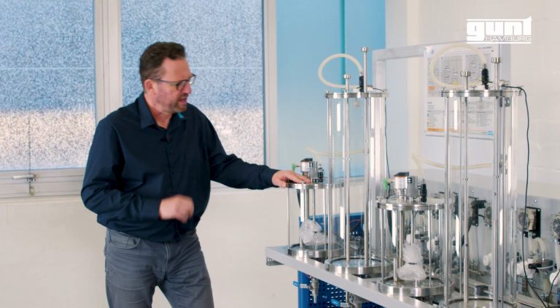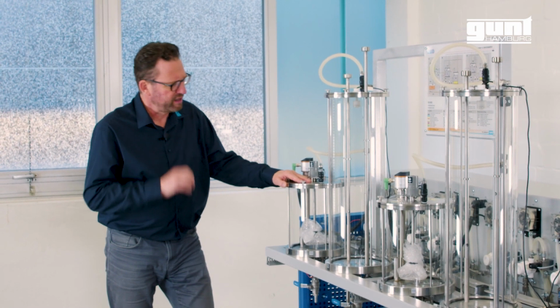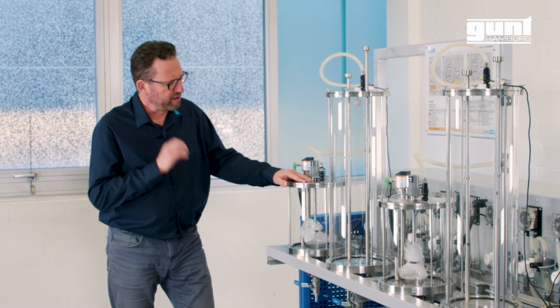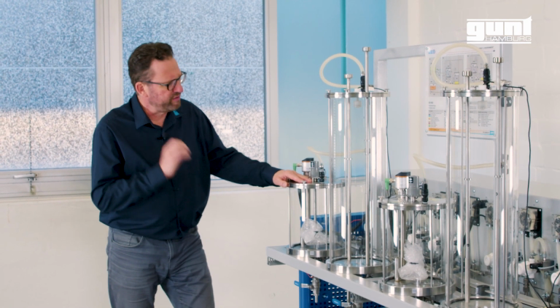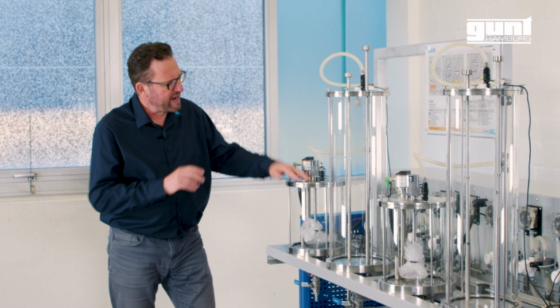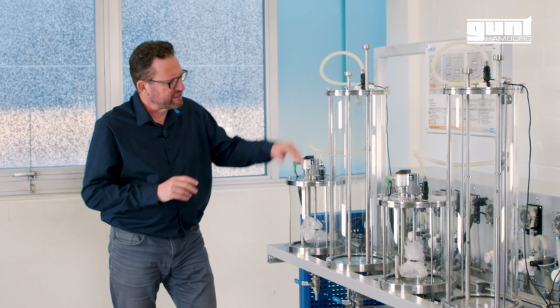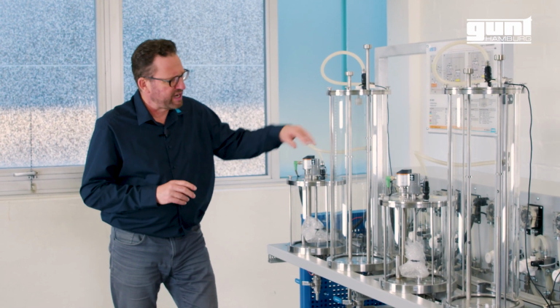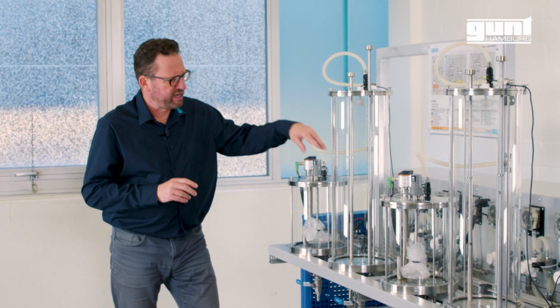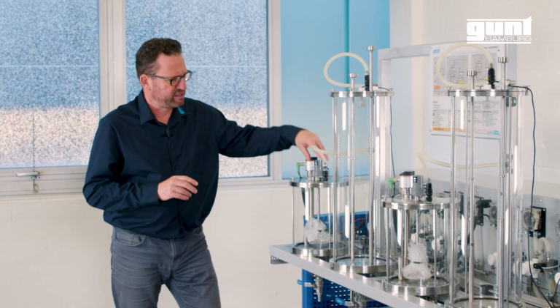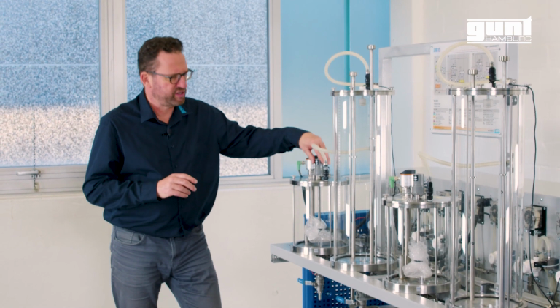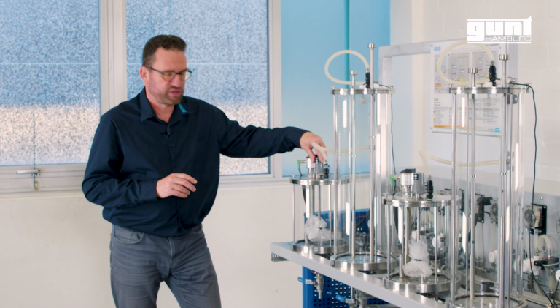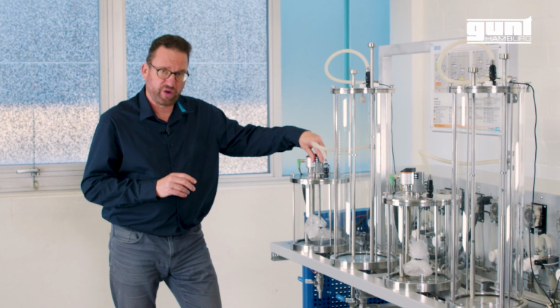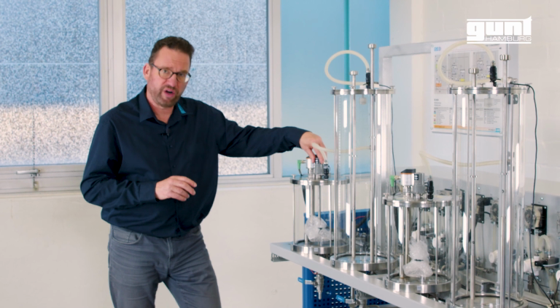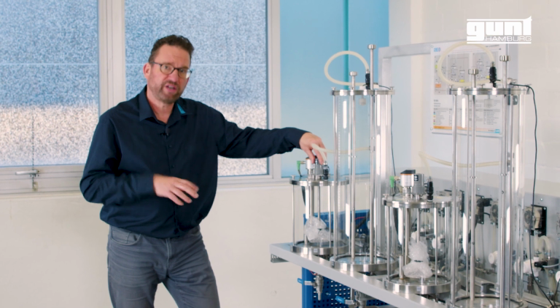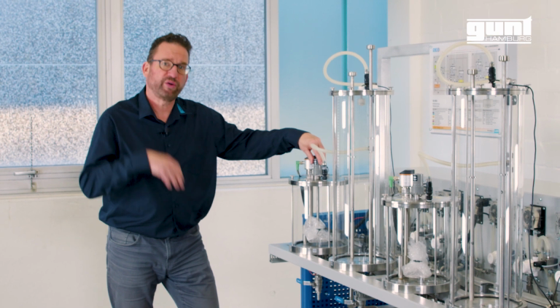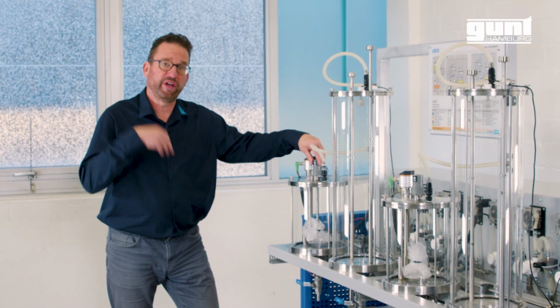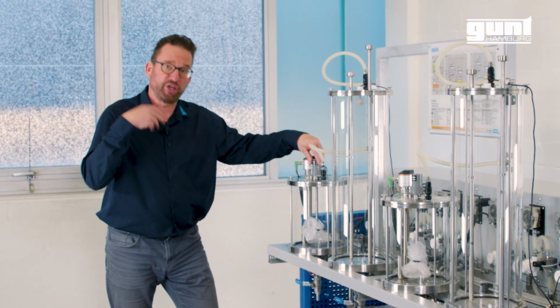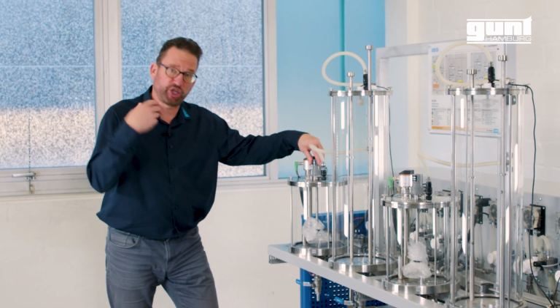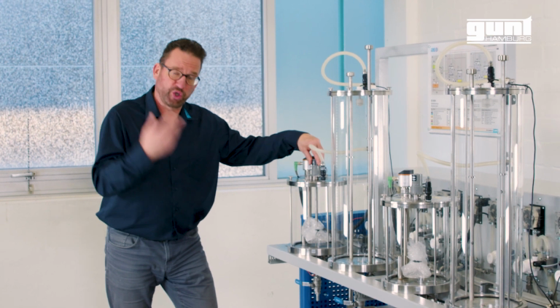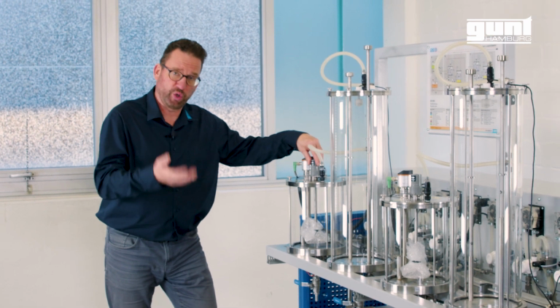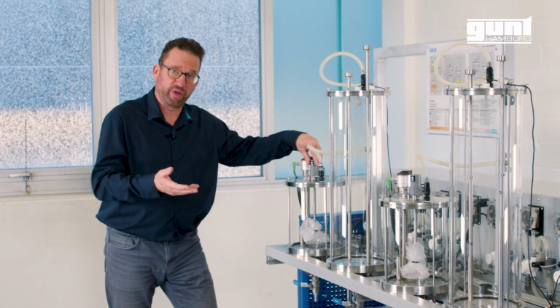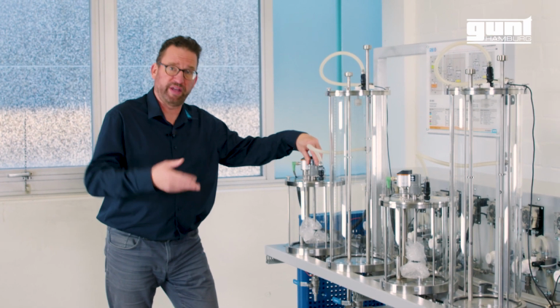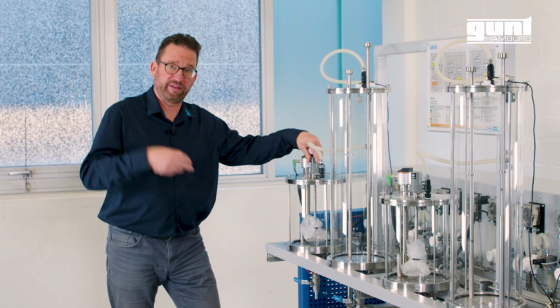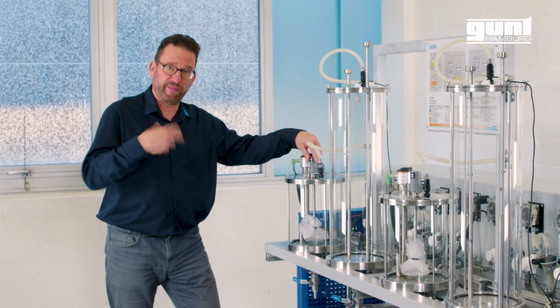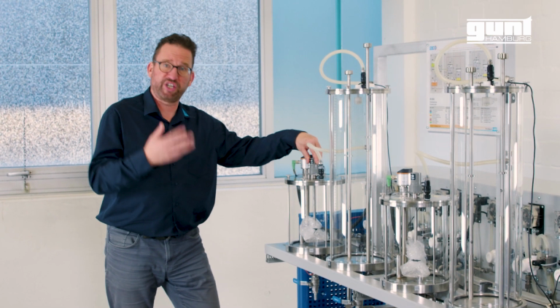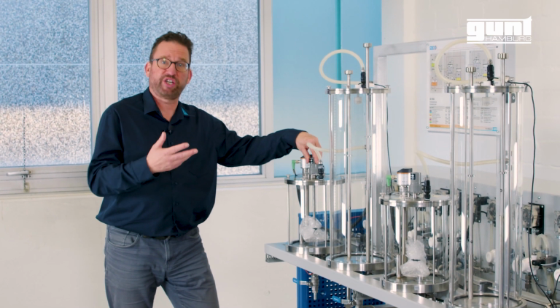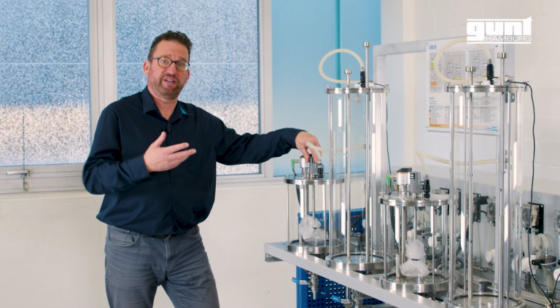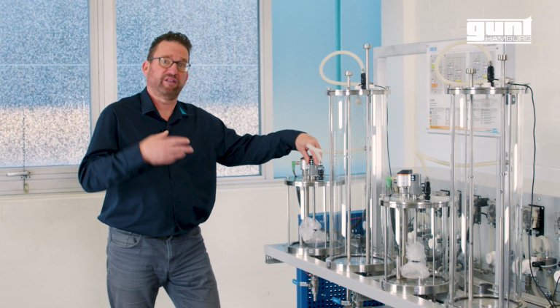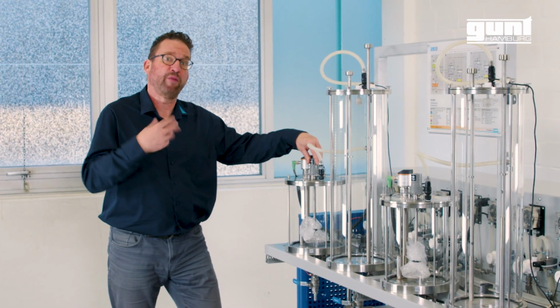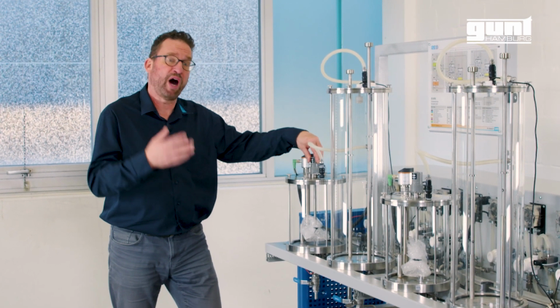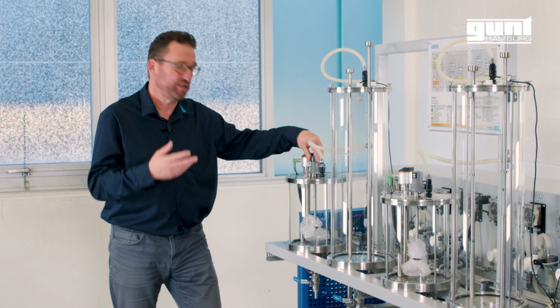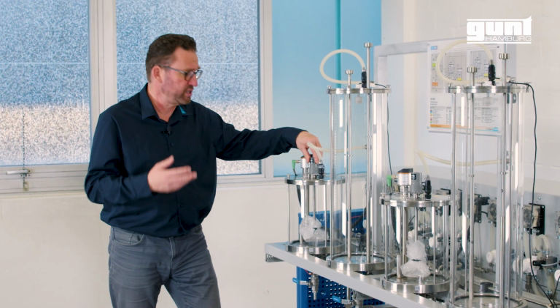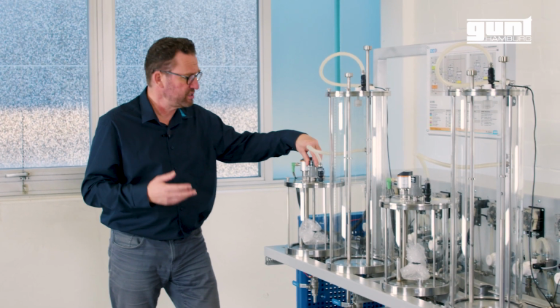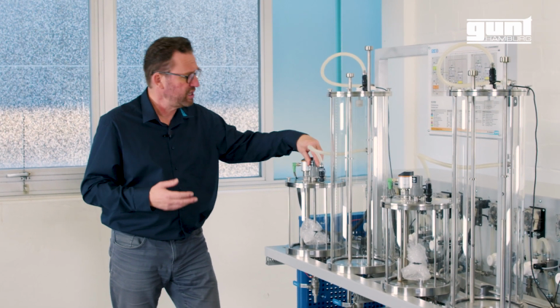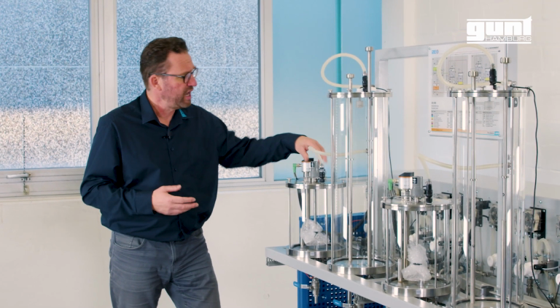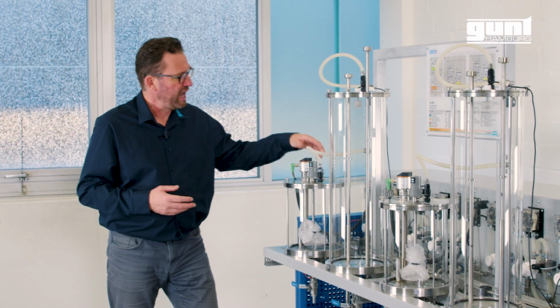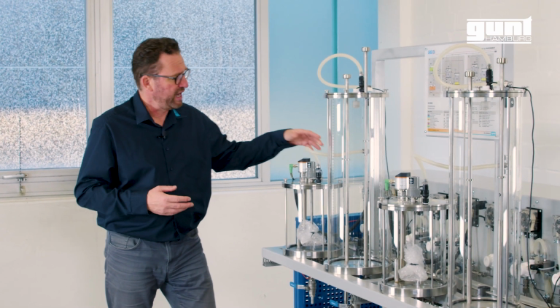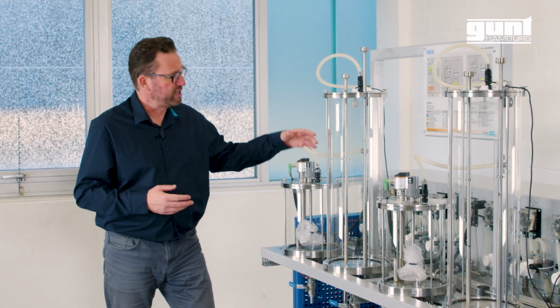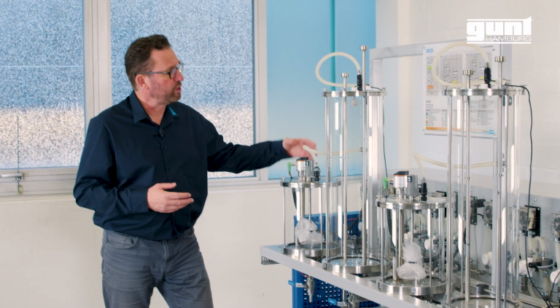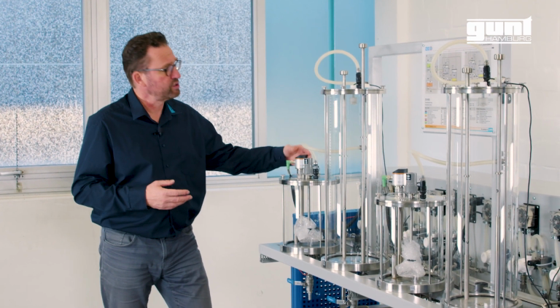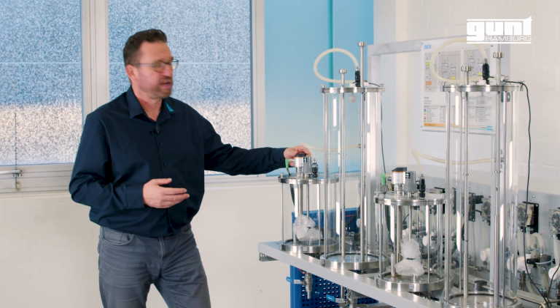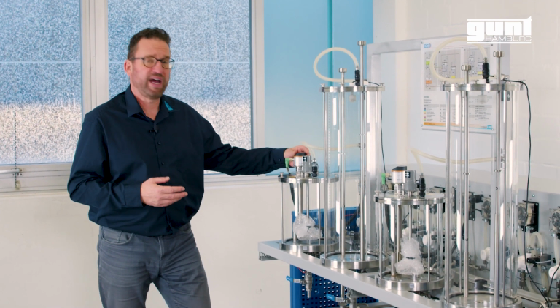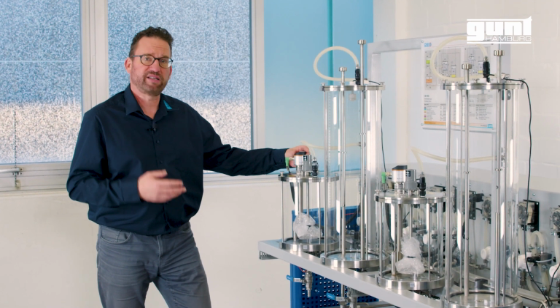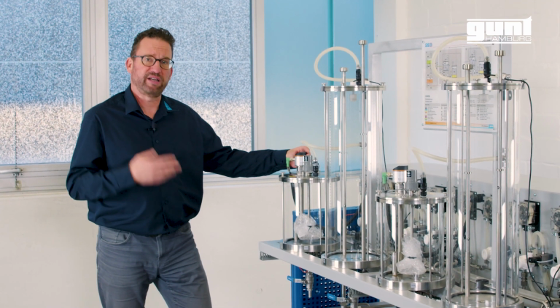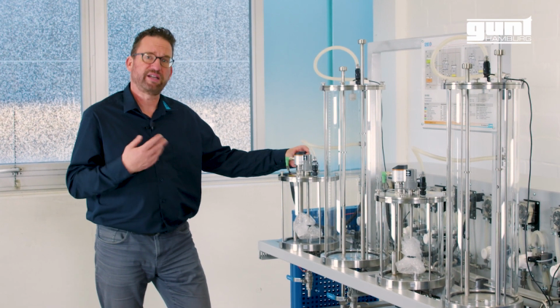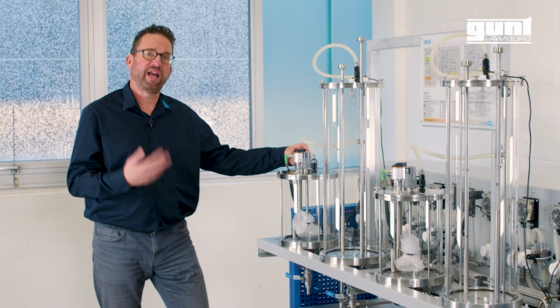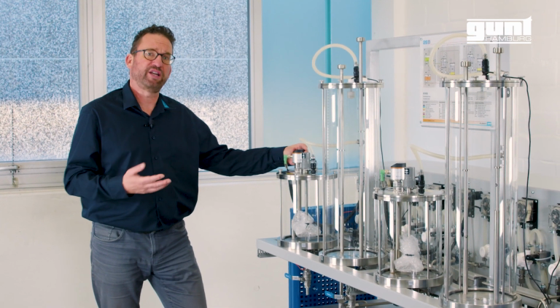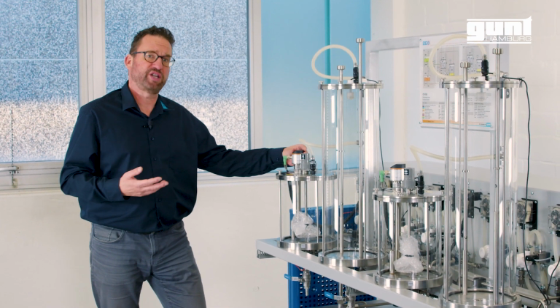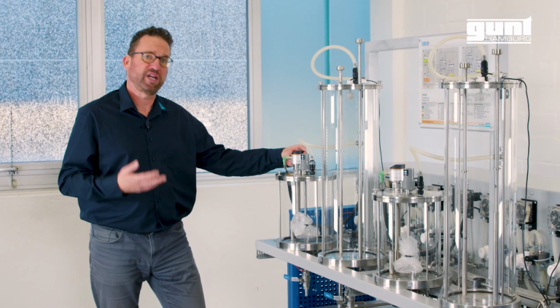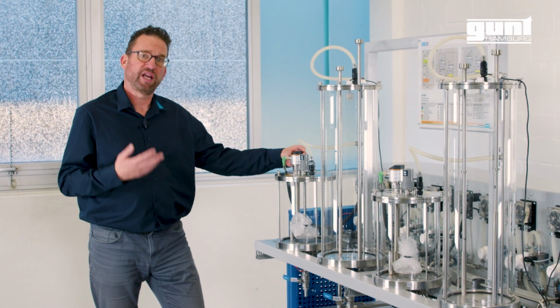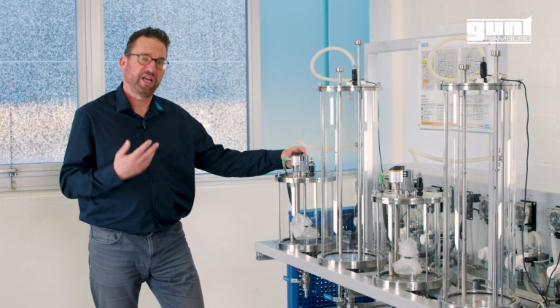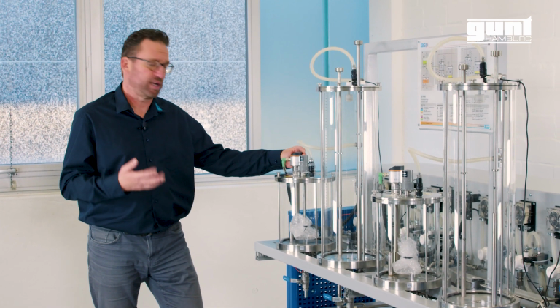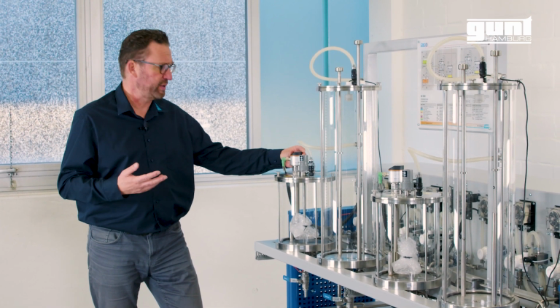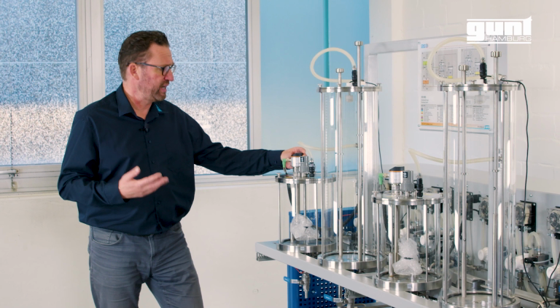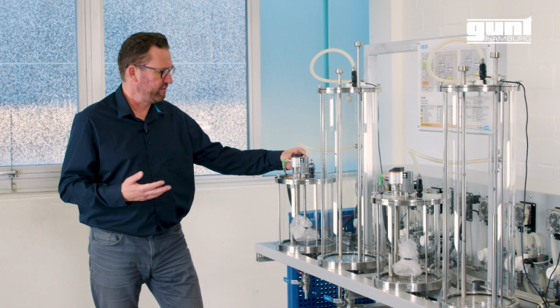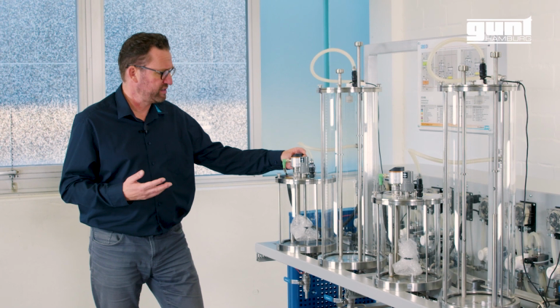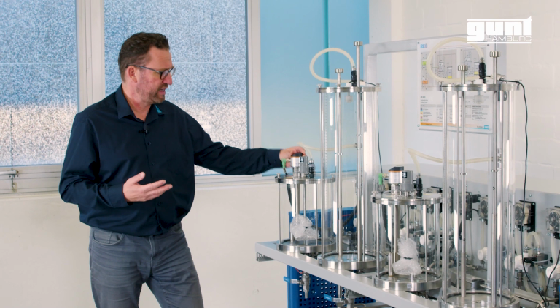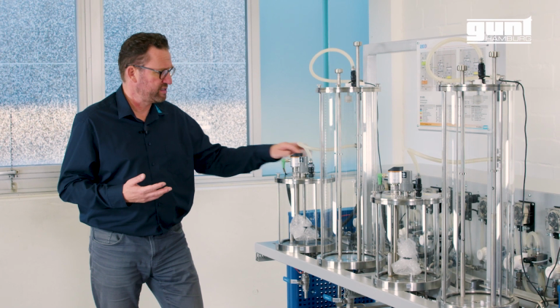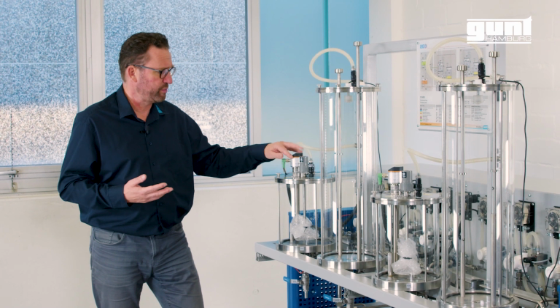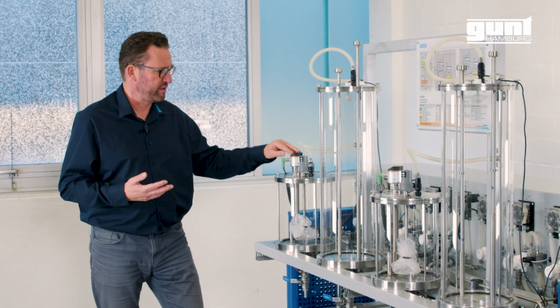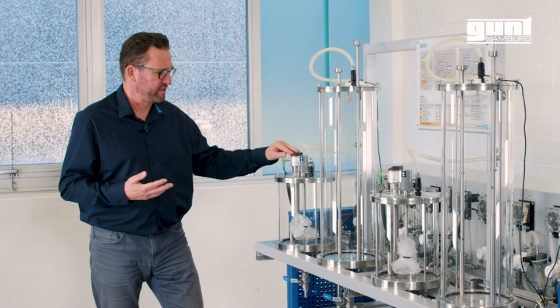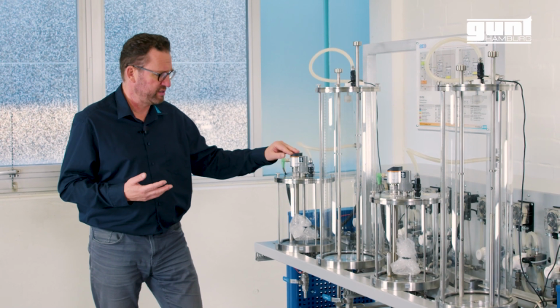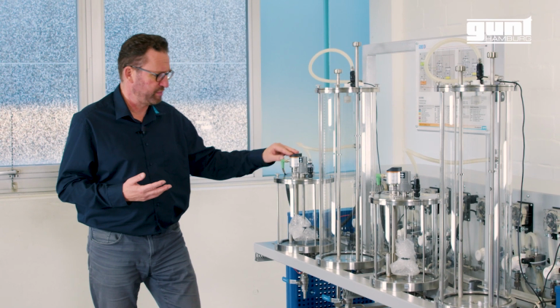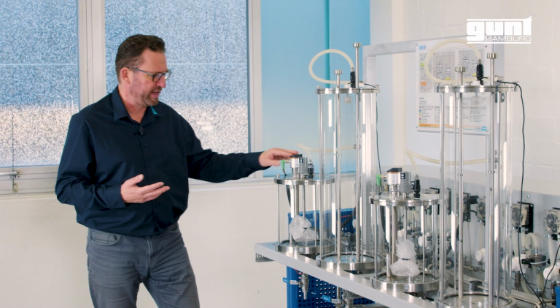The reactor has a stirrer to ensure that the mixture is homogenous, and it also has an intelligent liquid level sensor with a display.